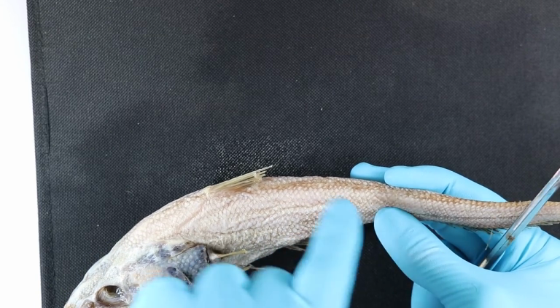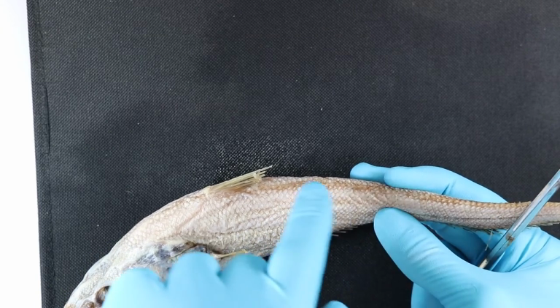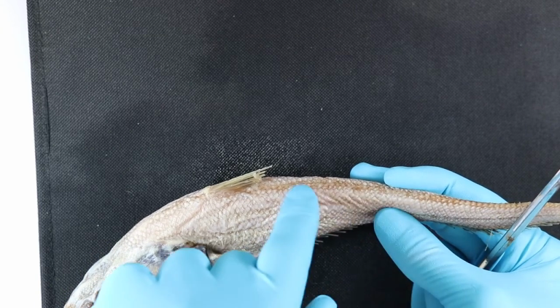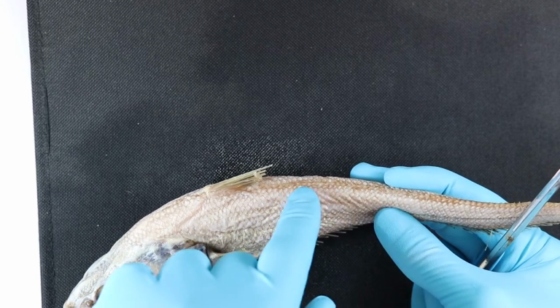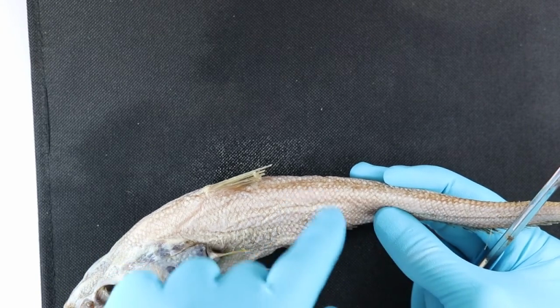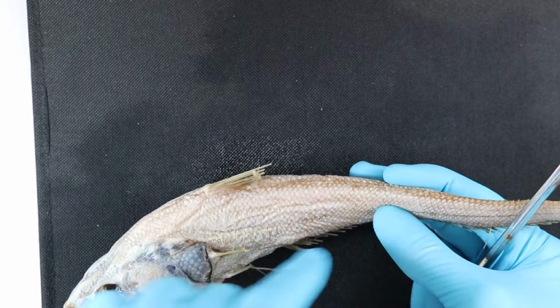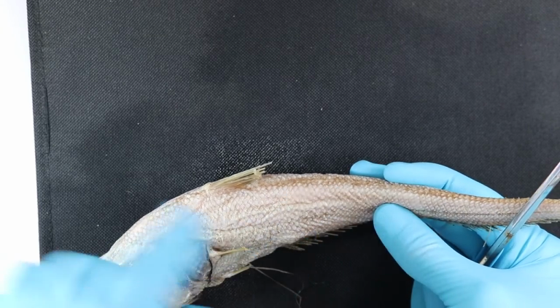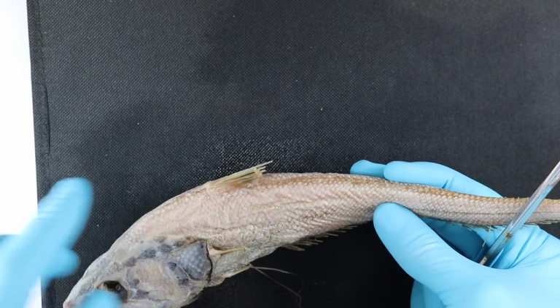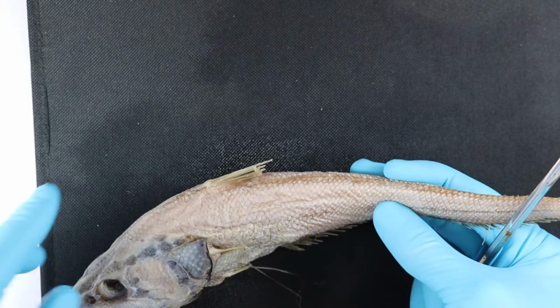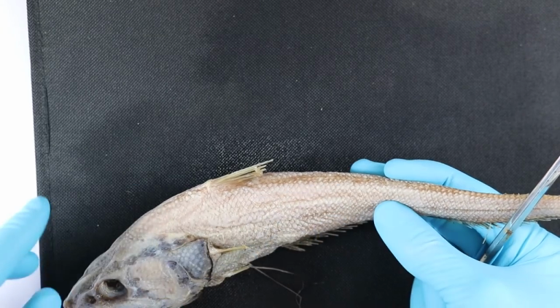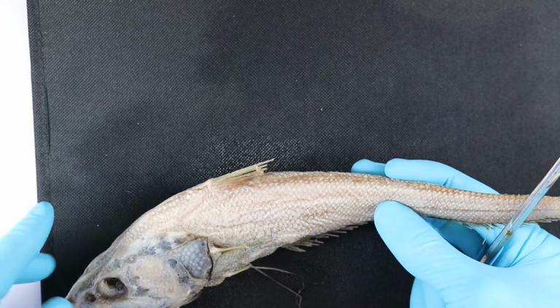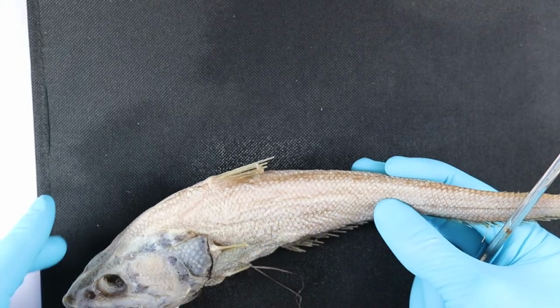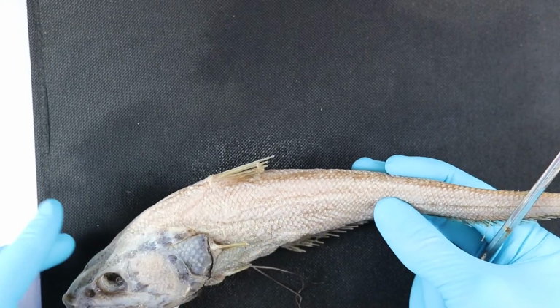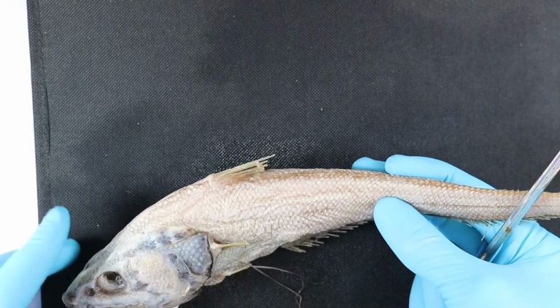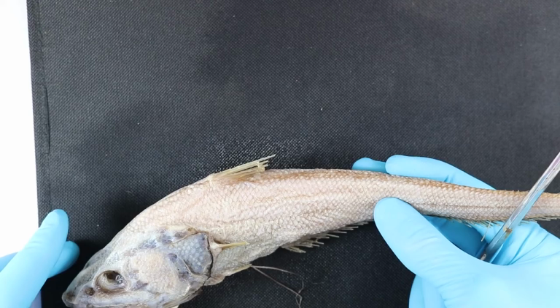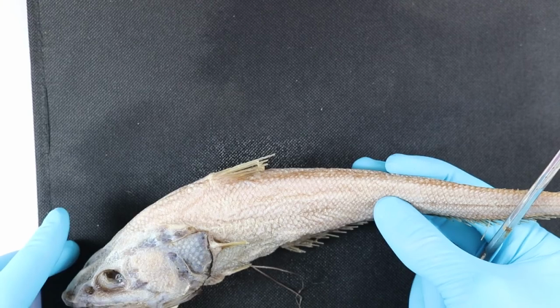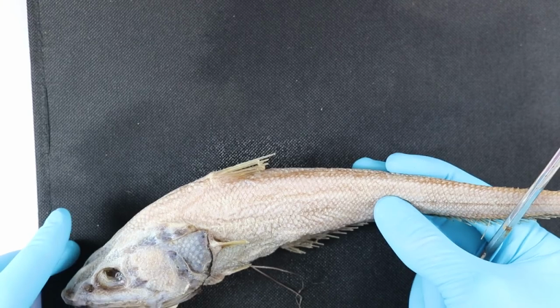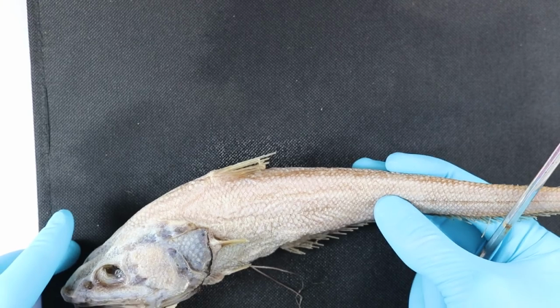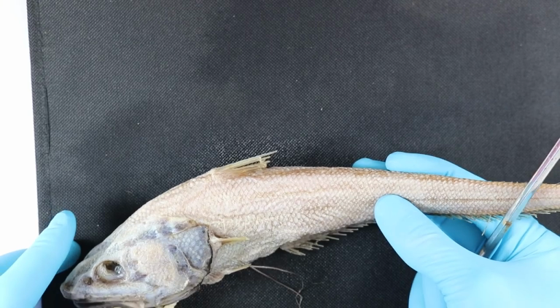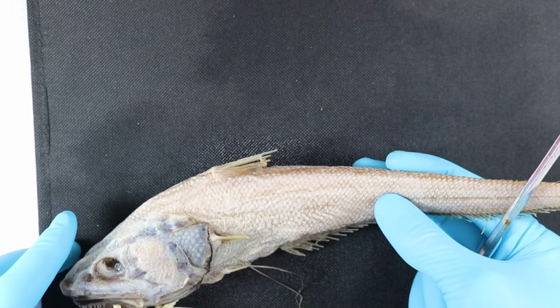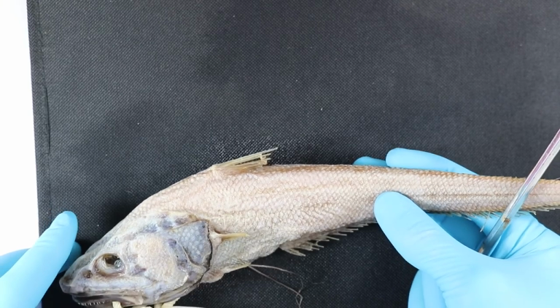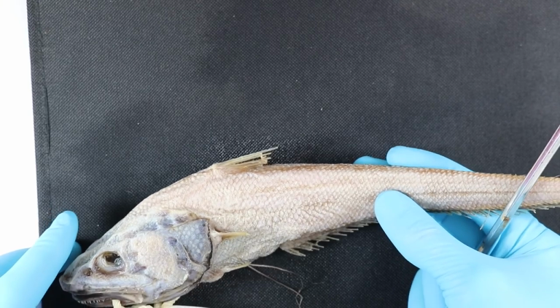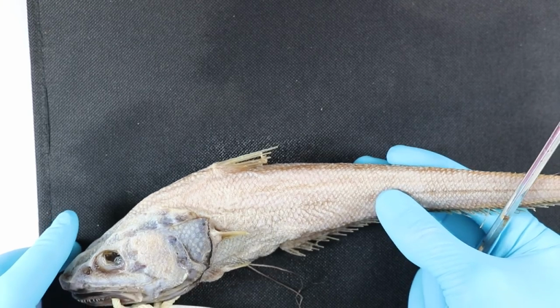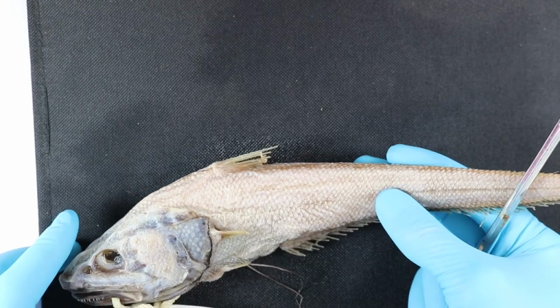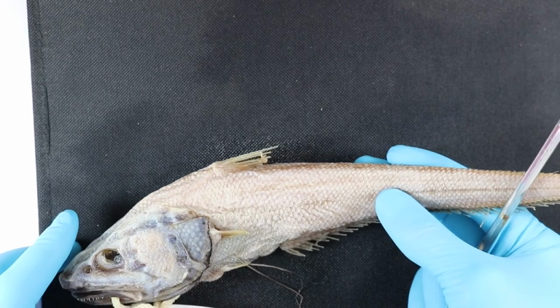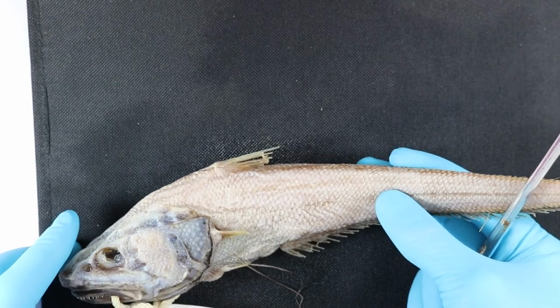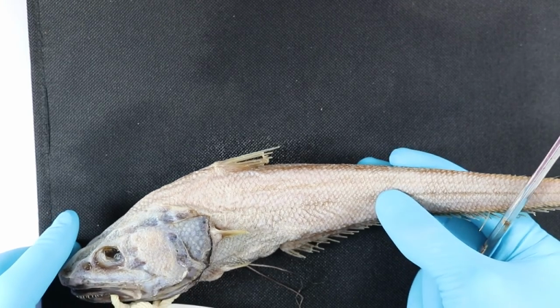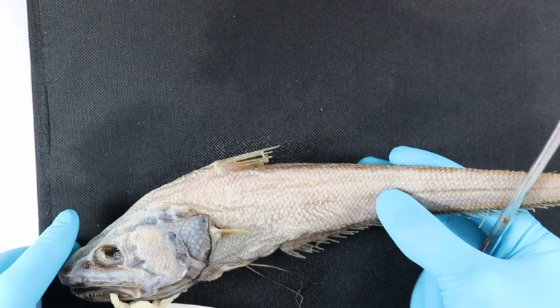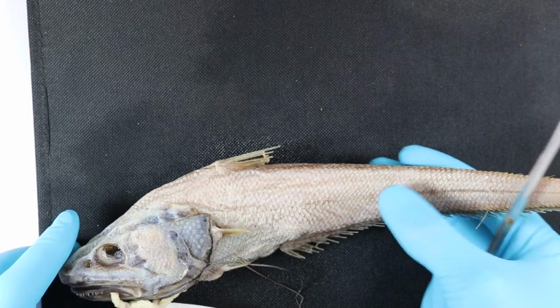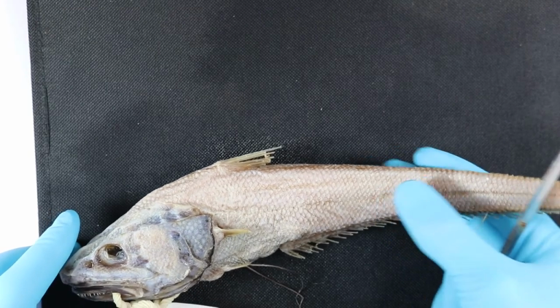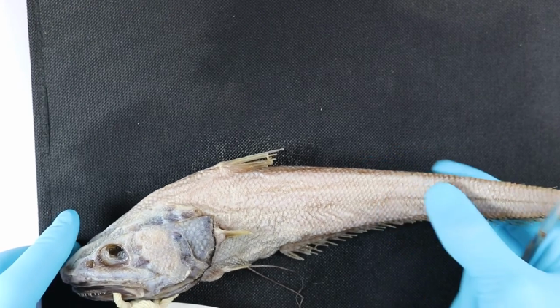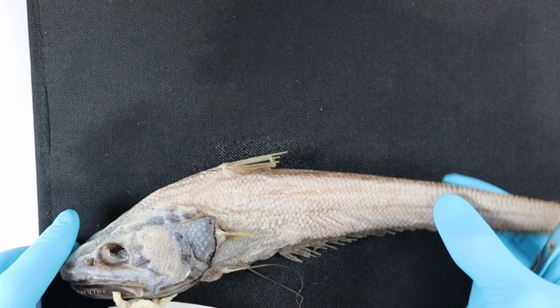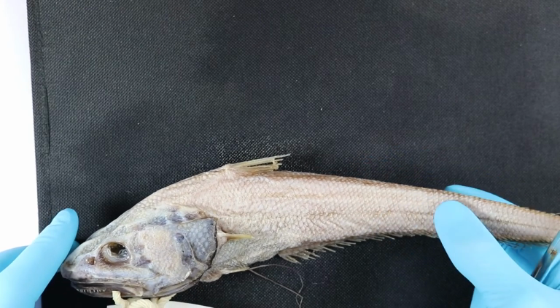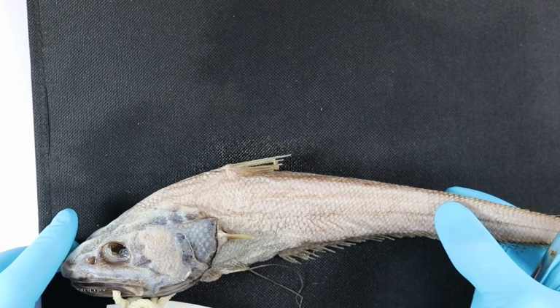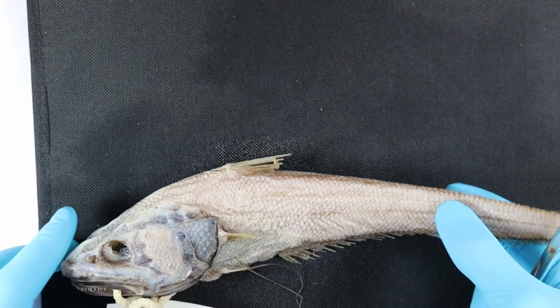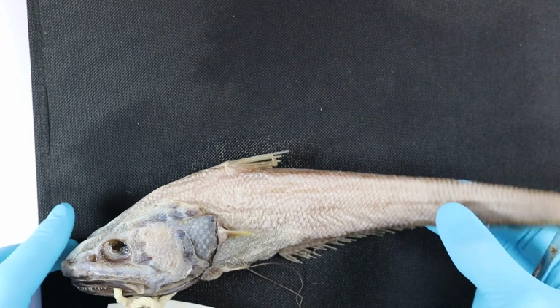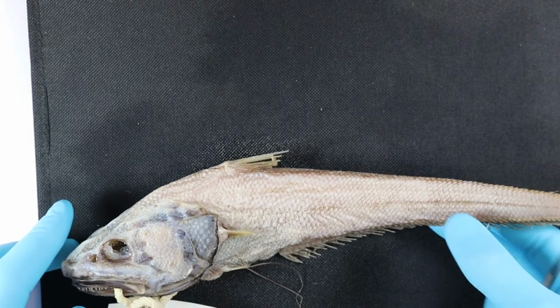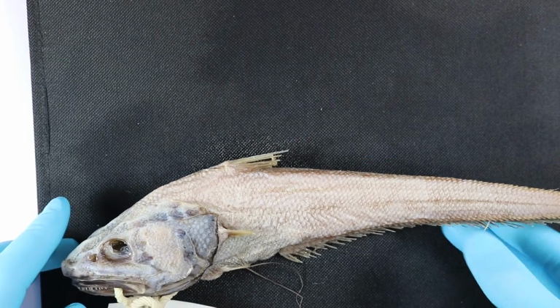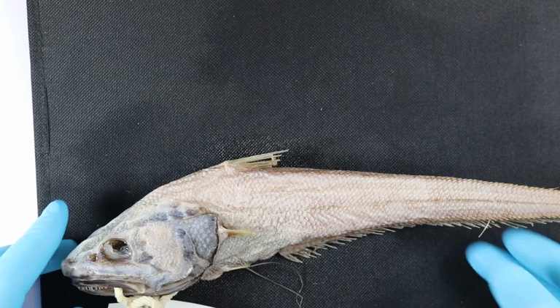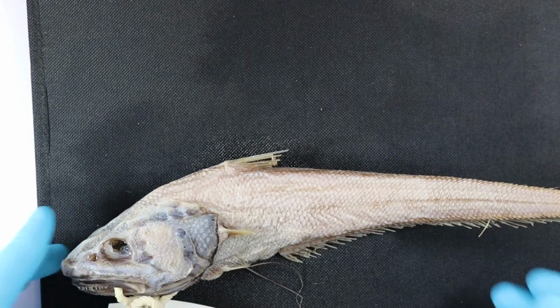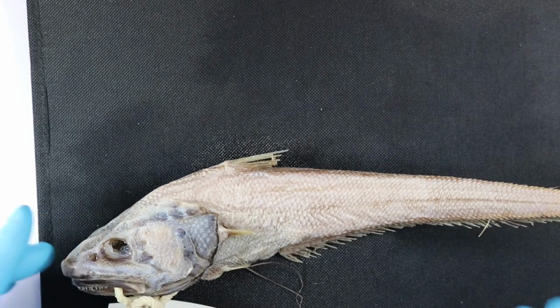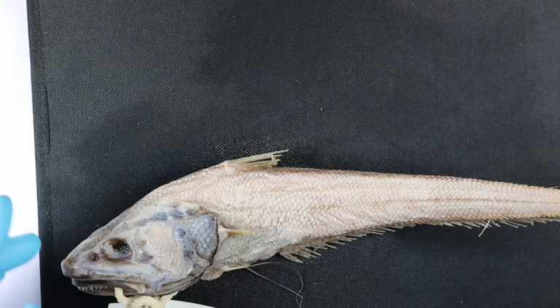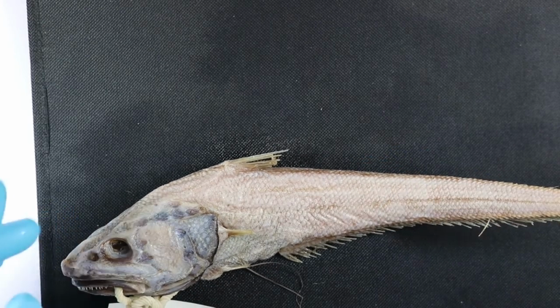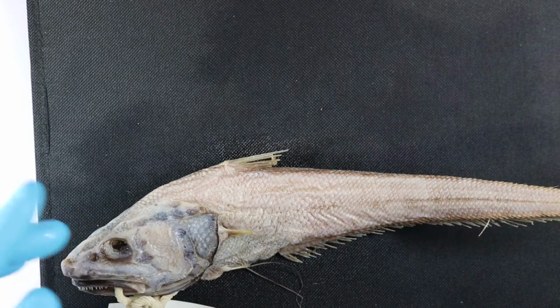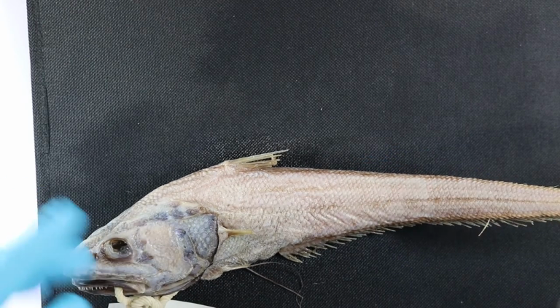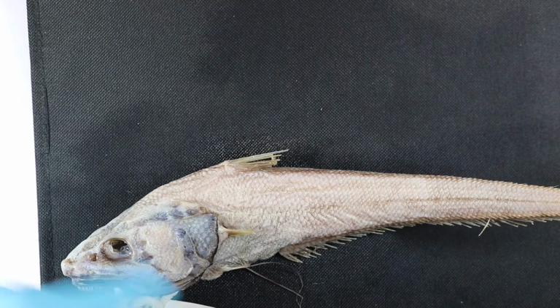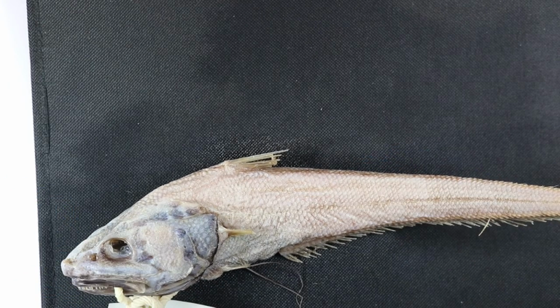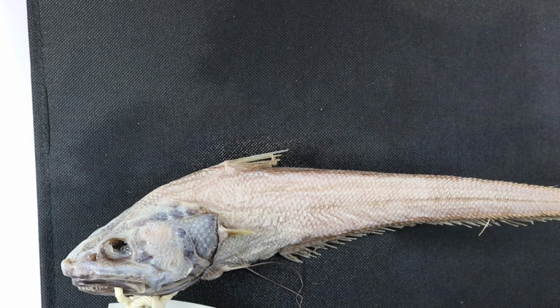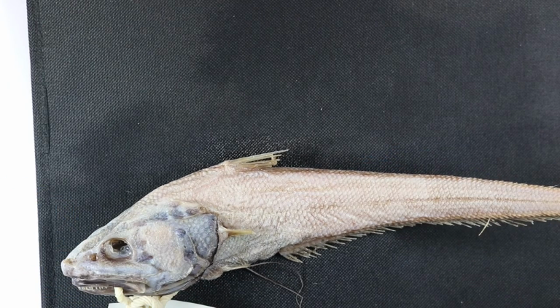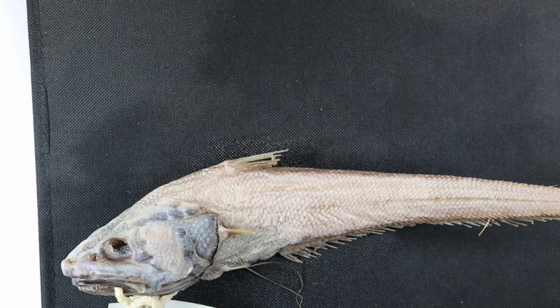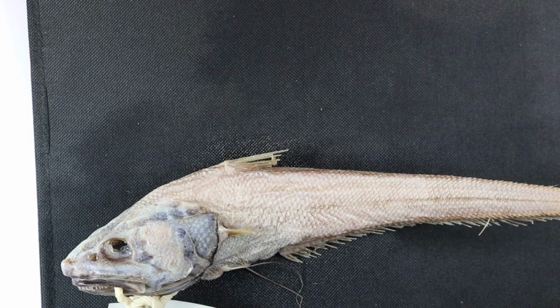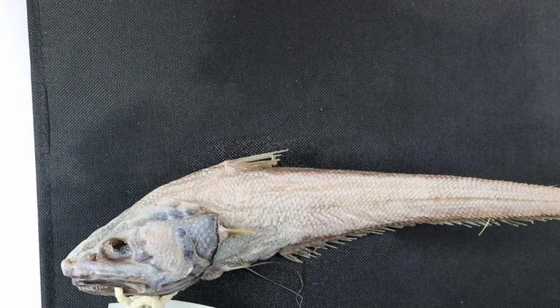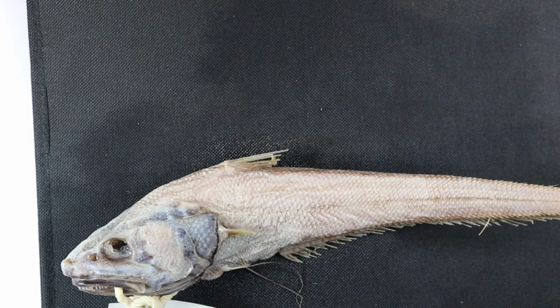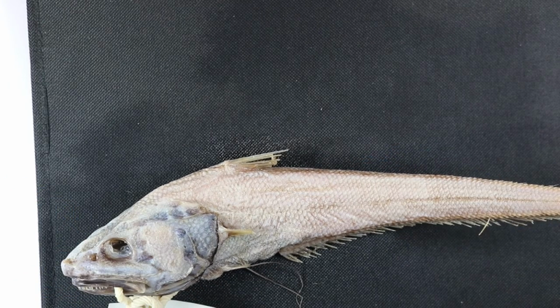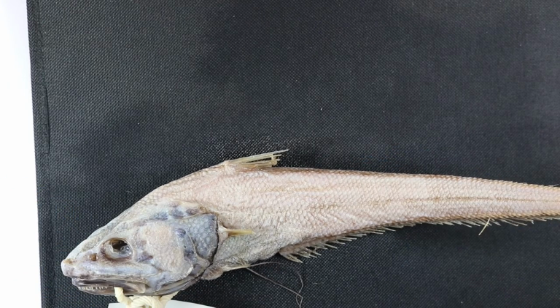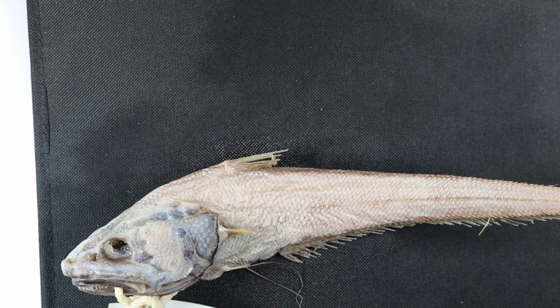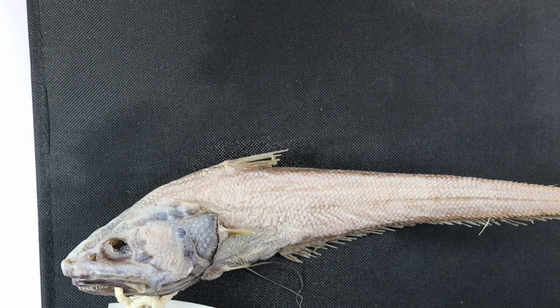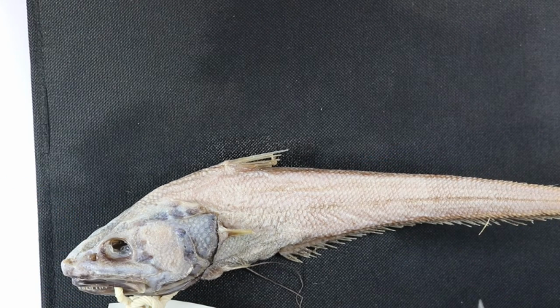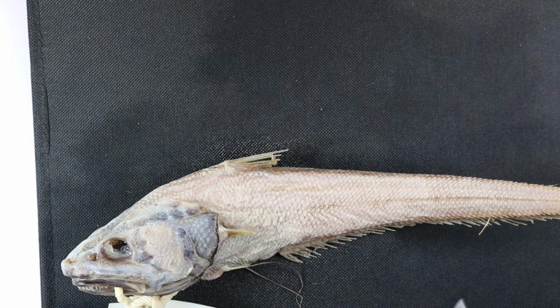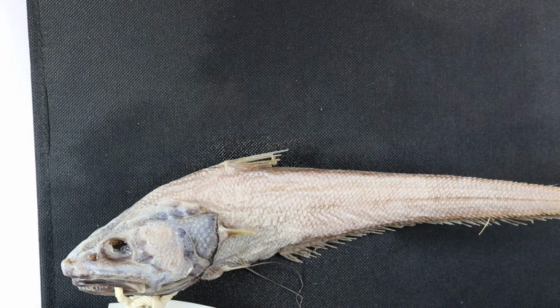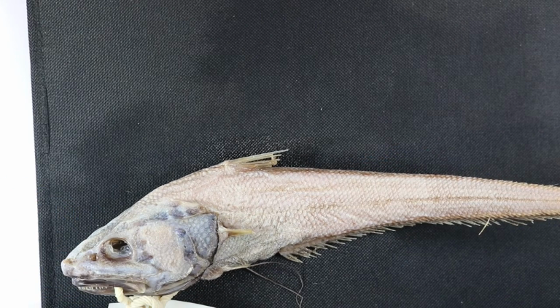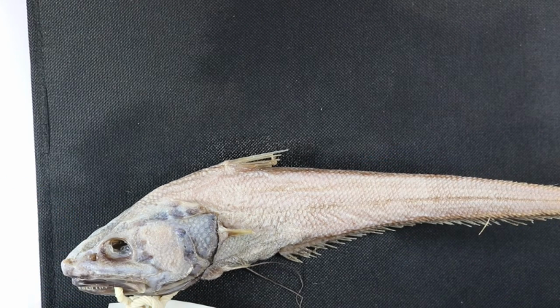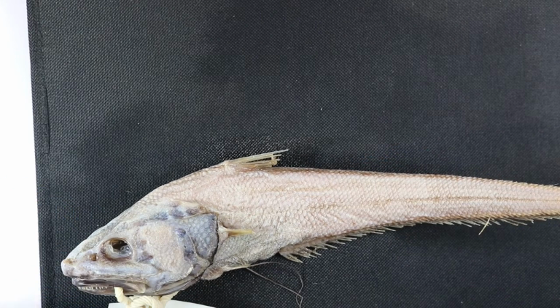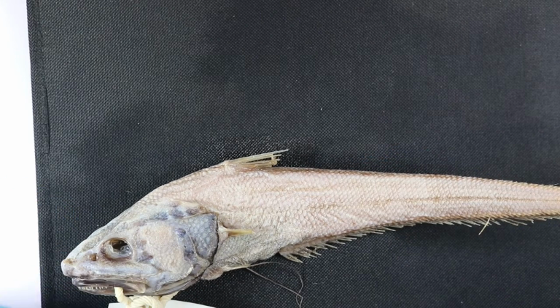It can be really hard to see even when they're not this badly damaged. This particular one is from about 2,700 meters.